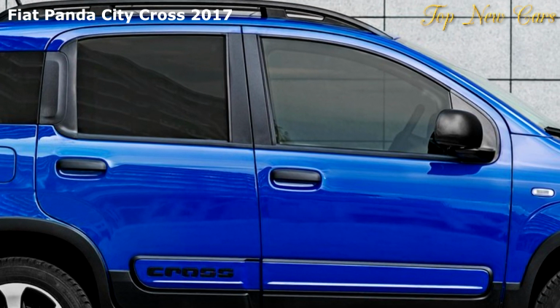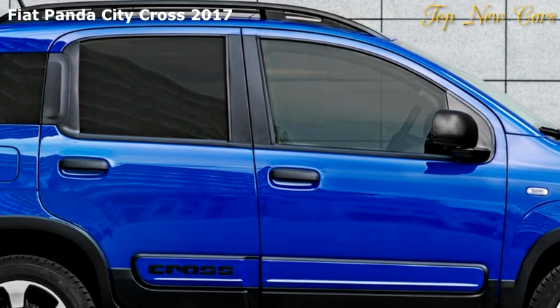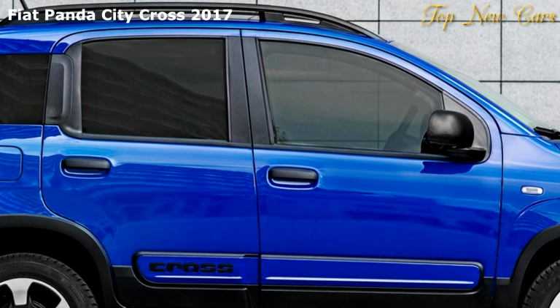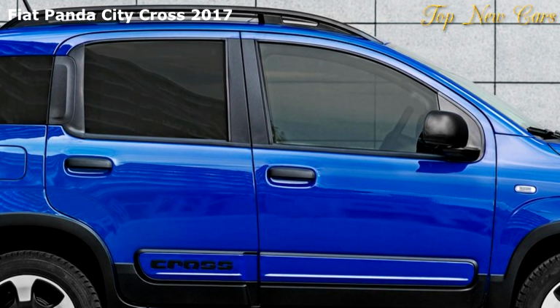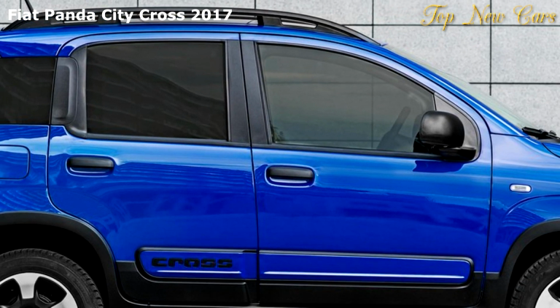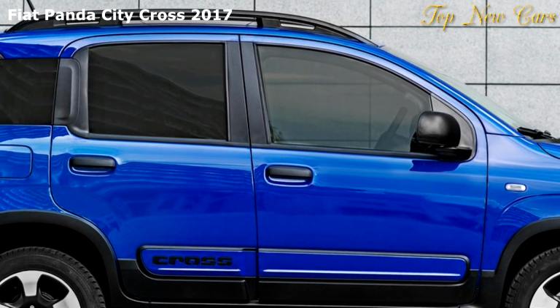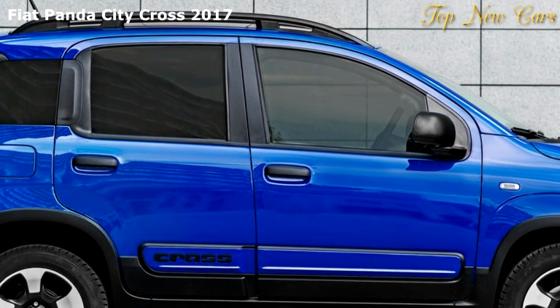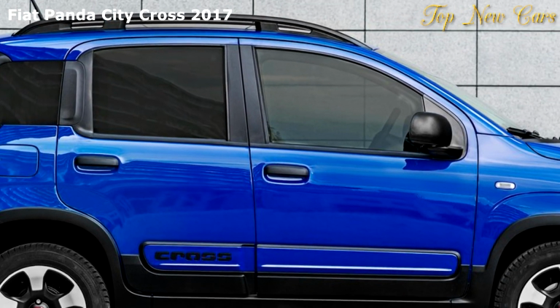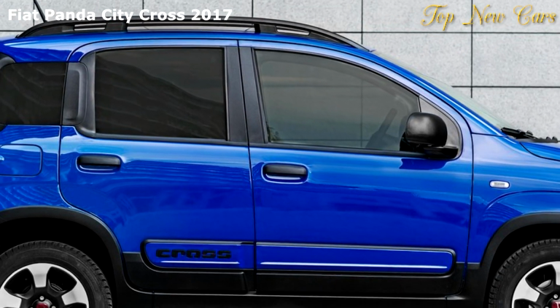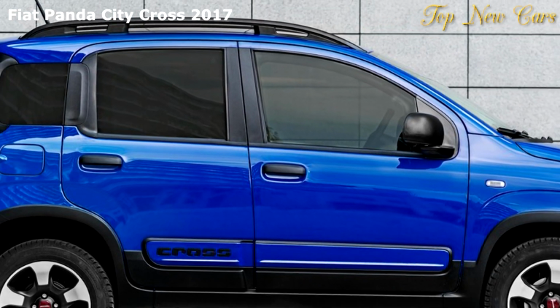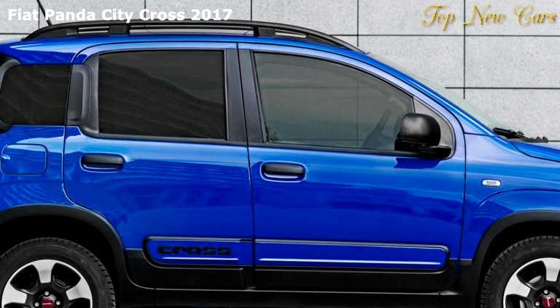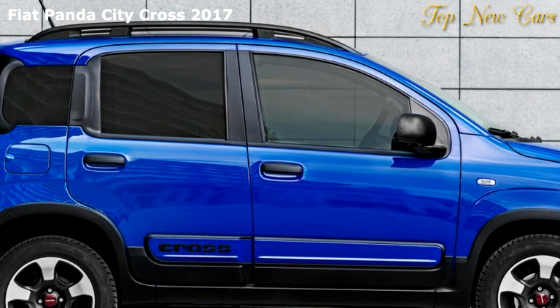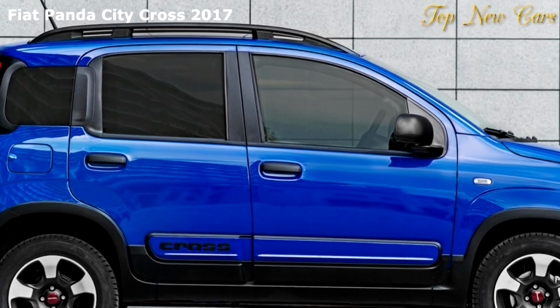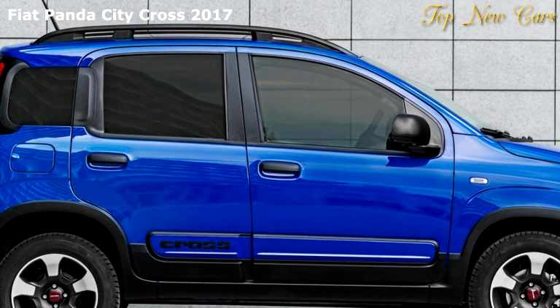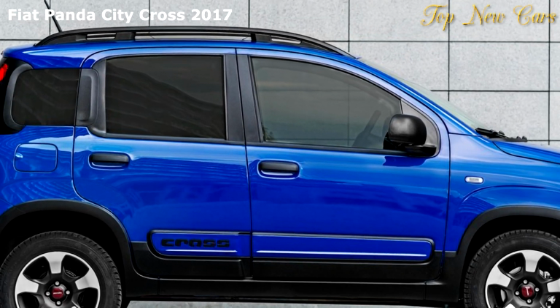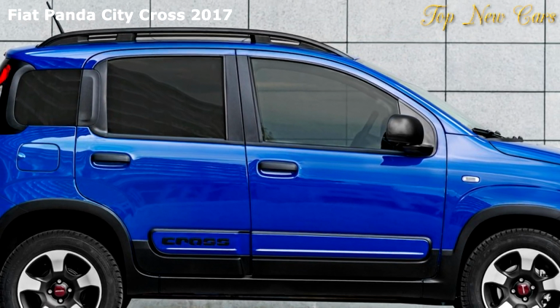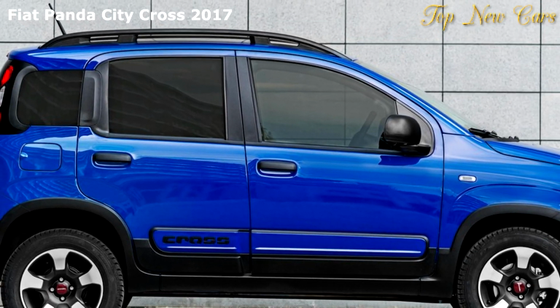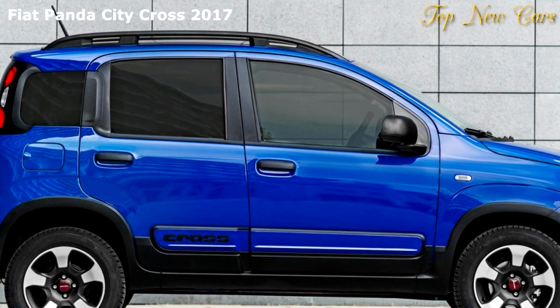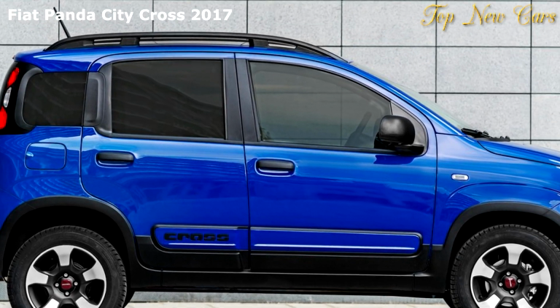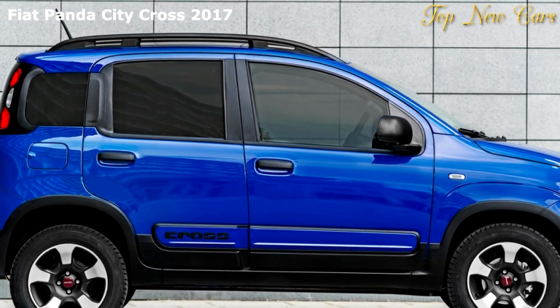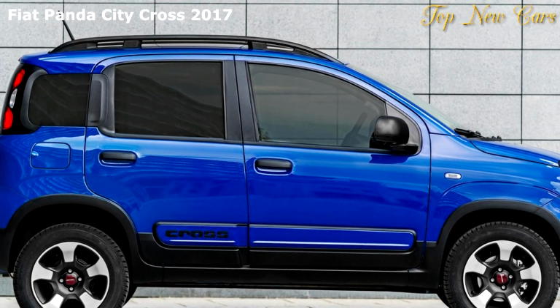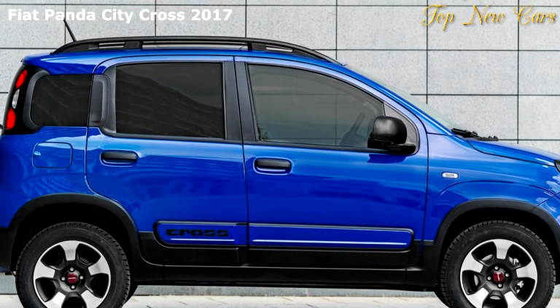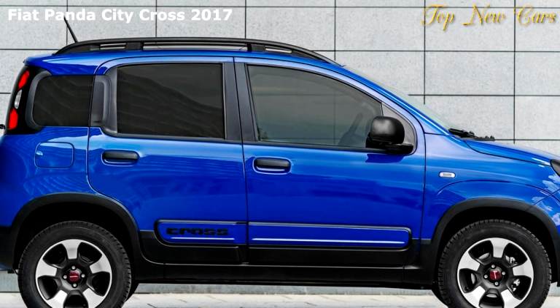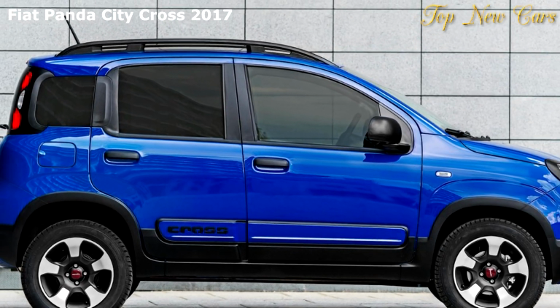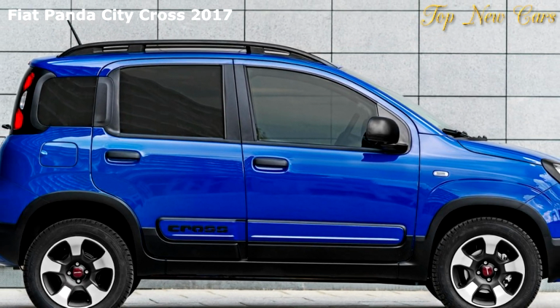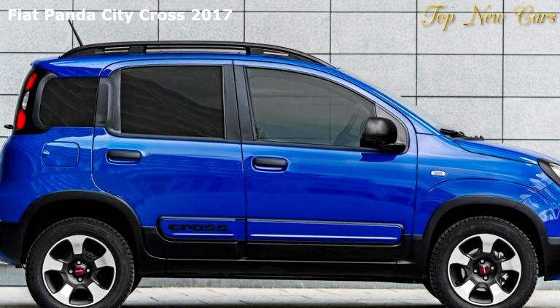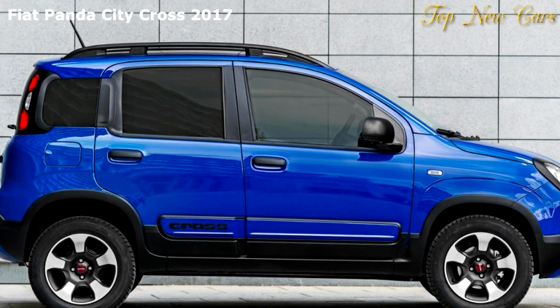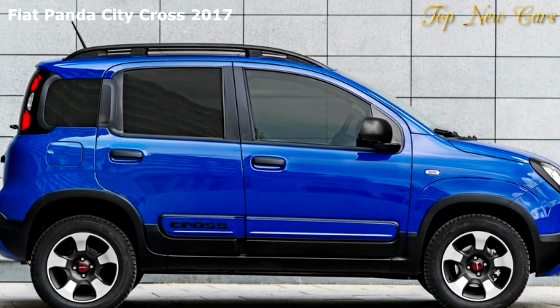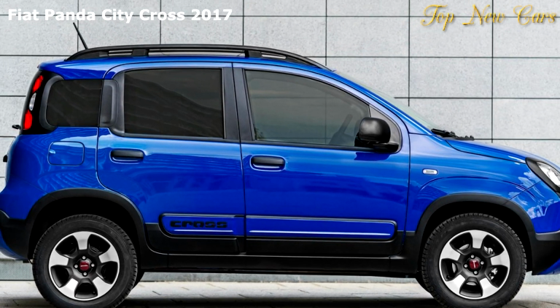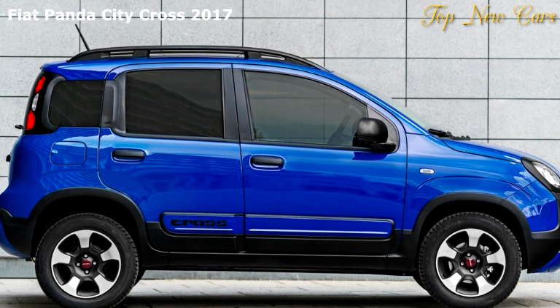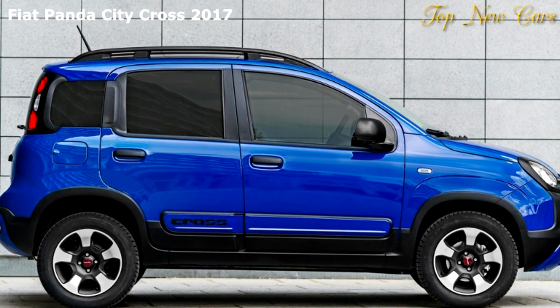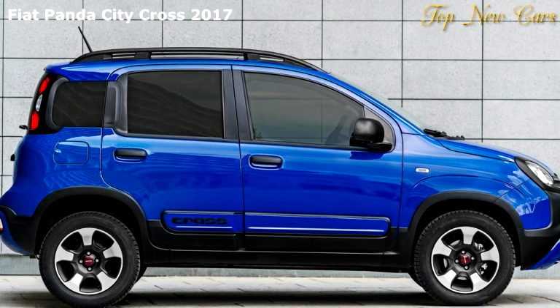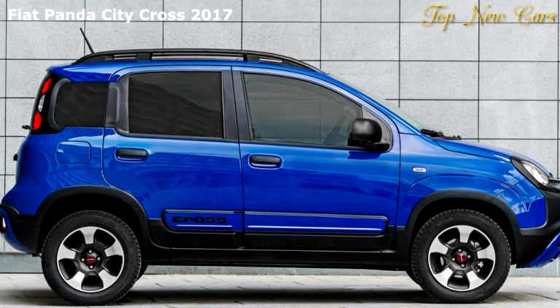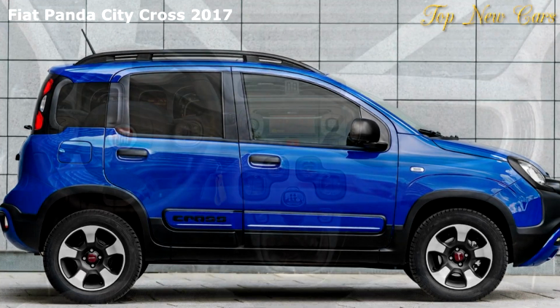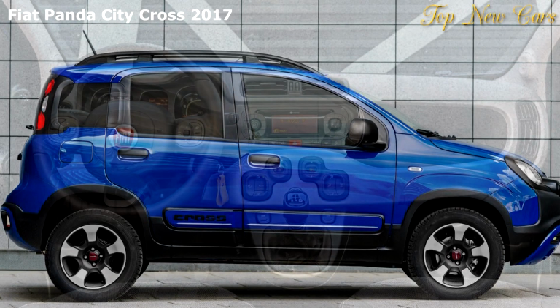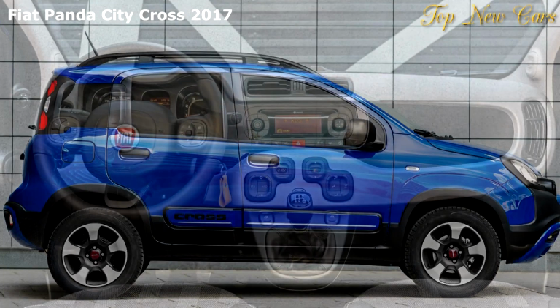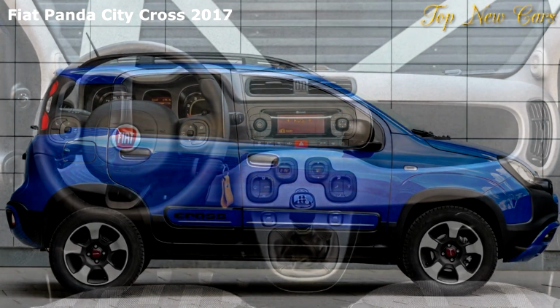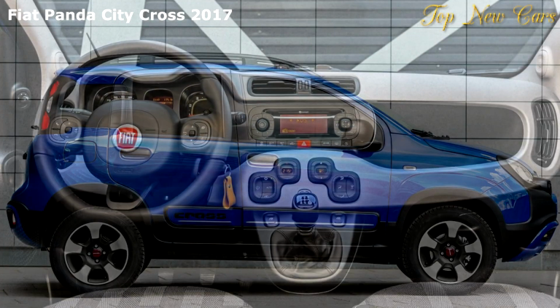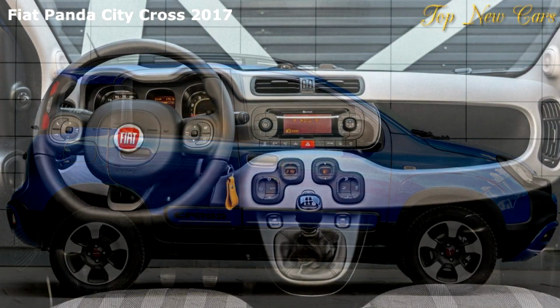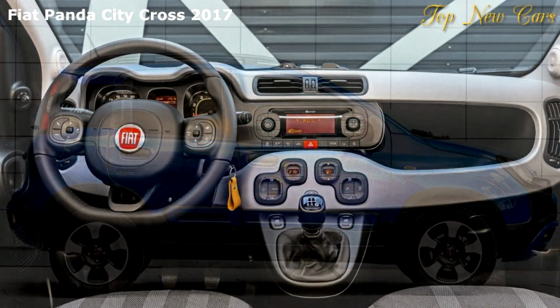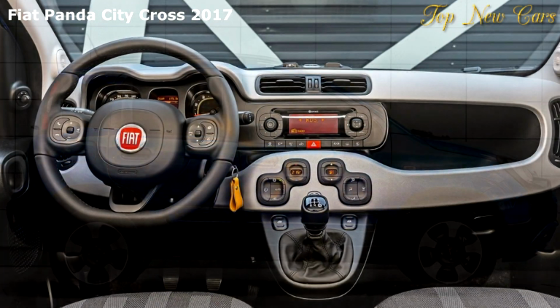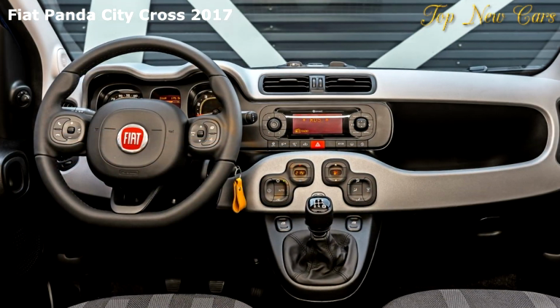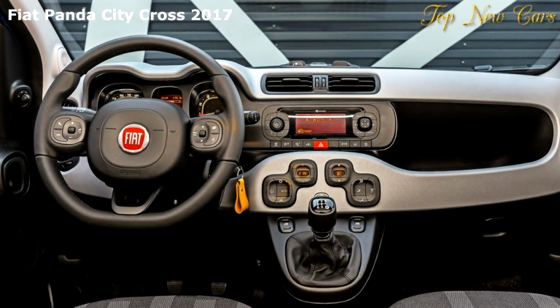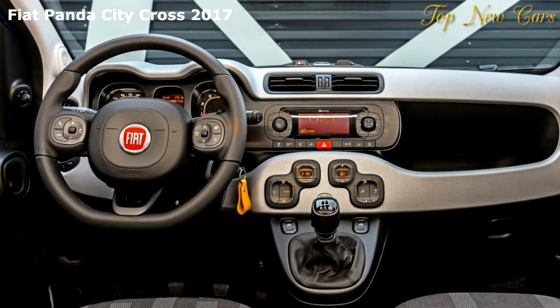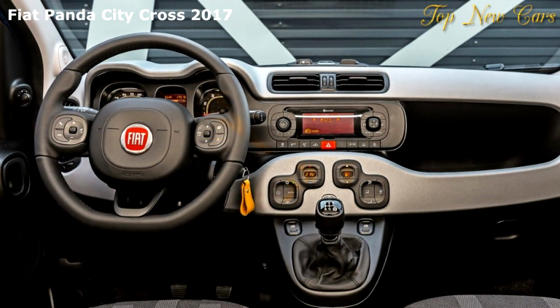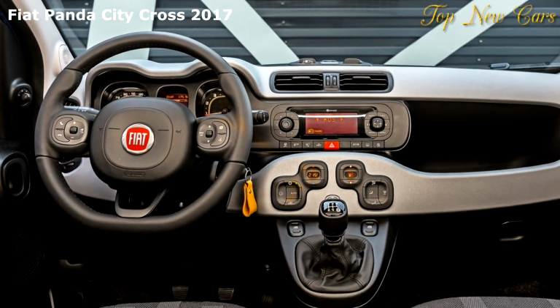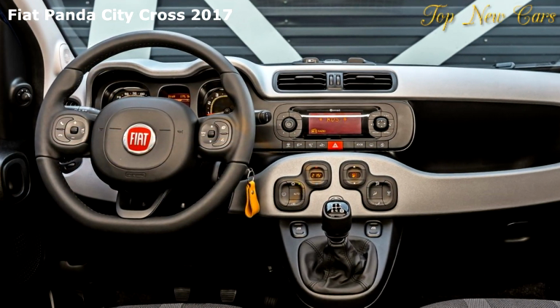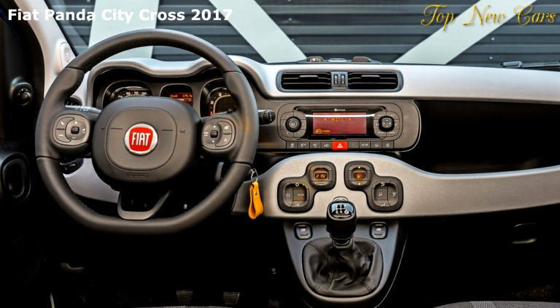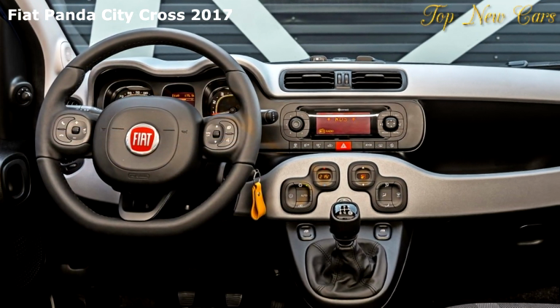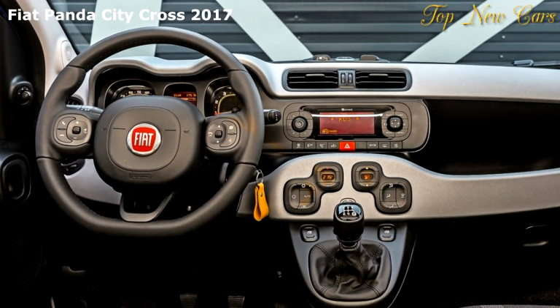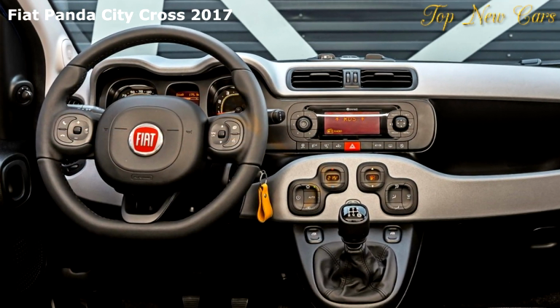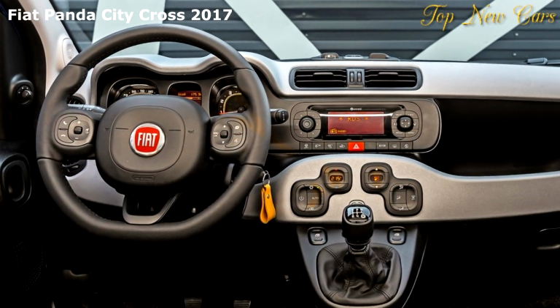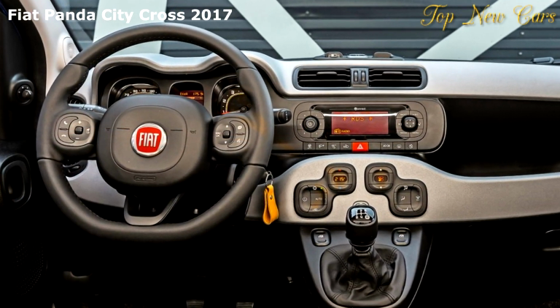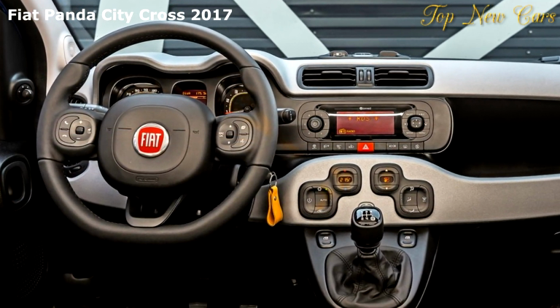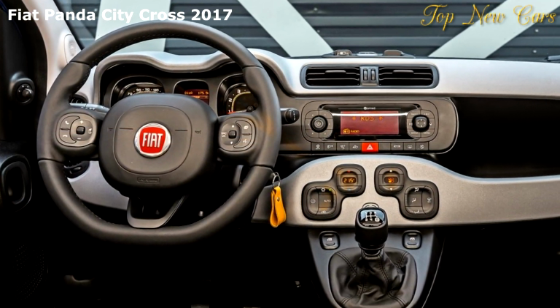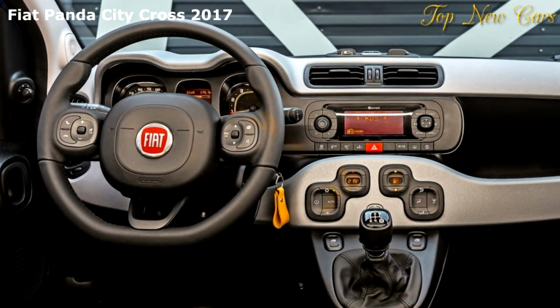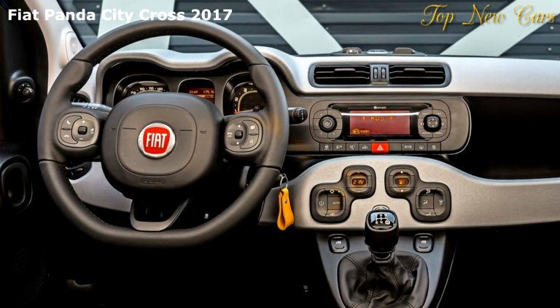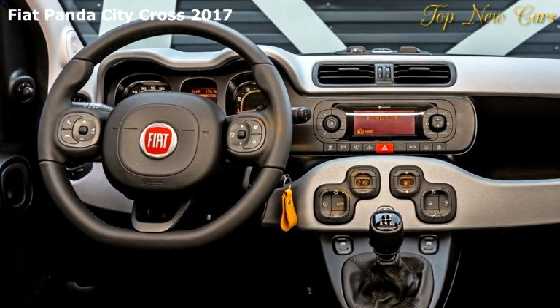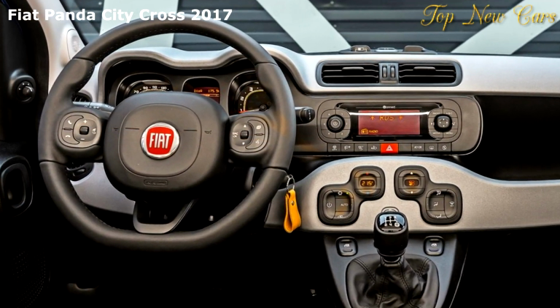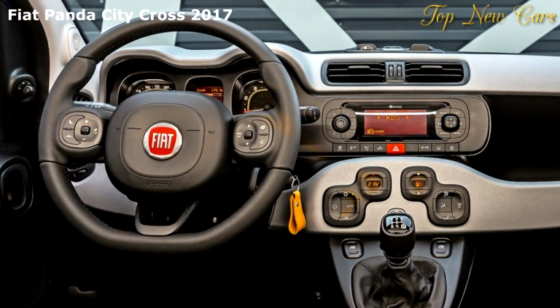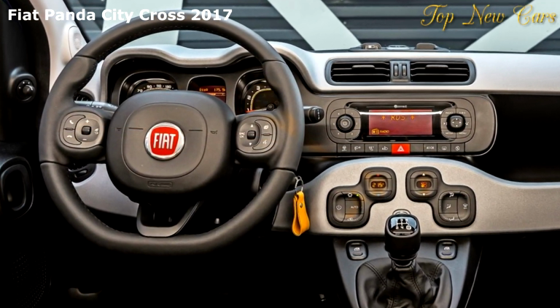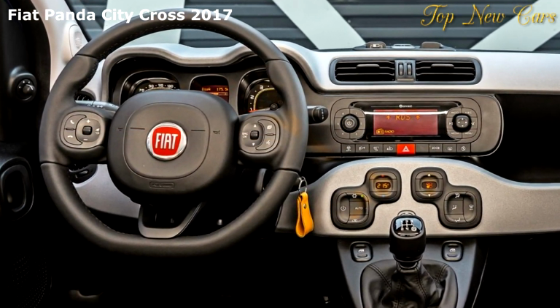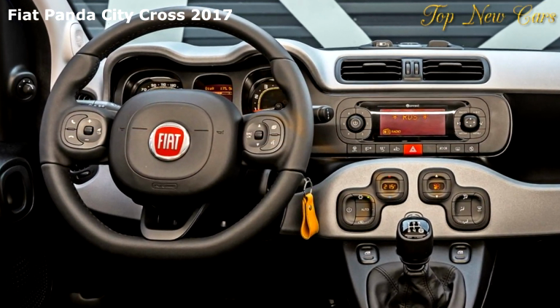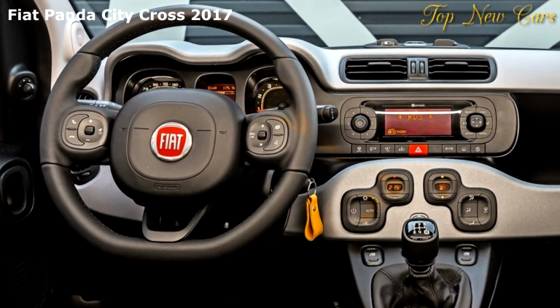The new Fiat Panda City Cross is available in front-wheel drive combined with the 69 HP 1.2-liter petrol engine.